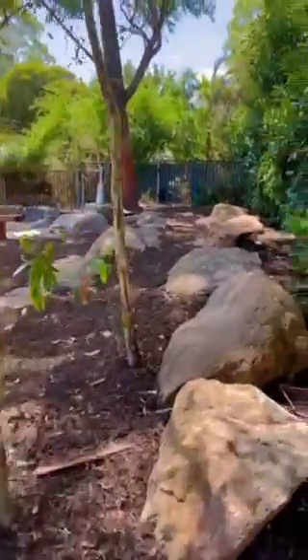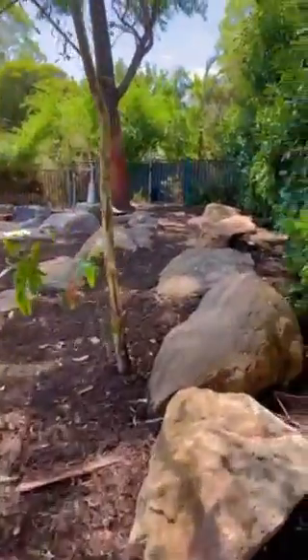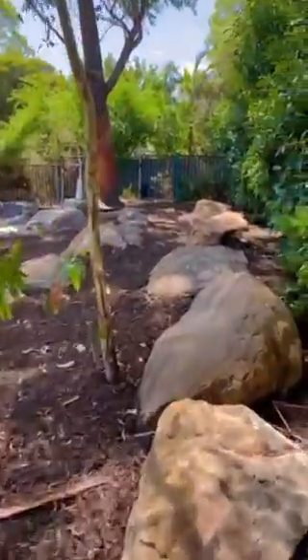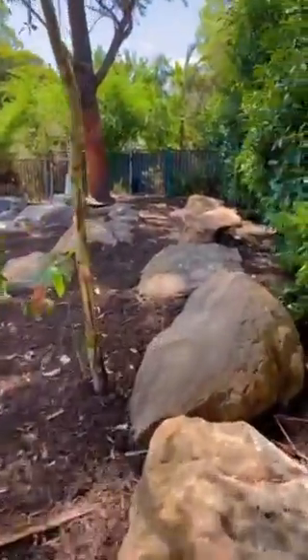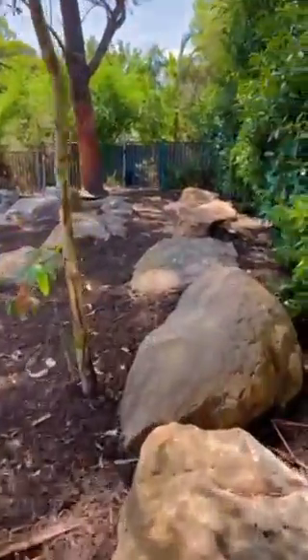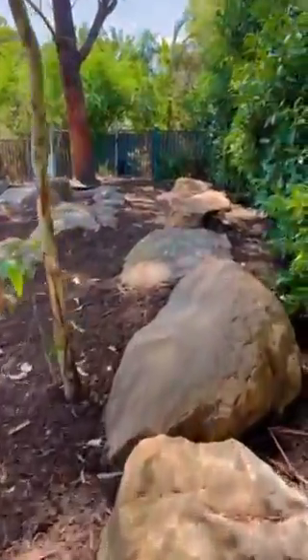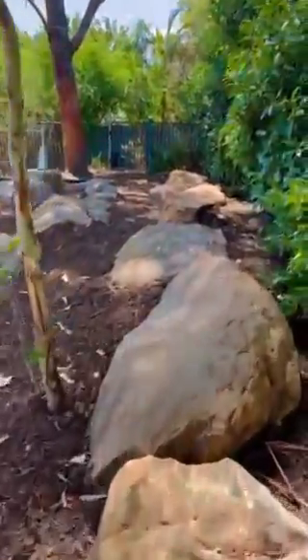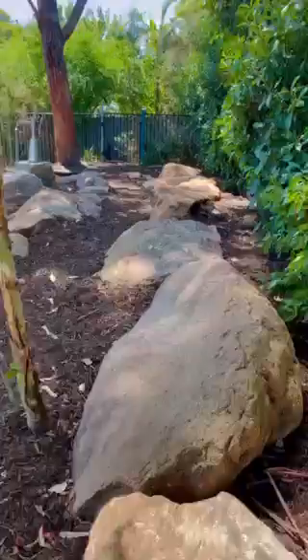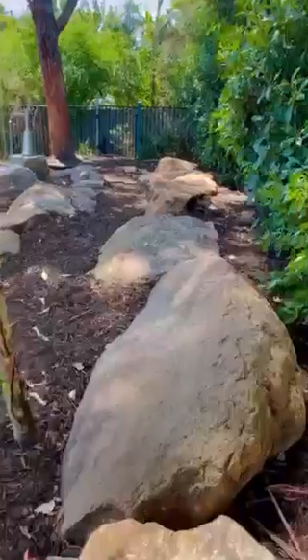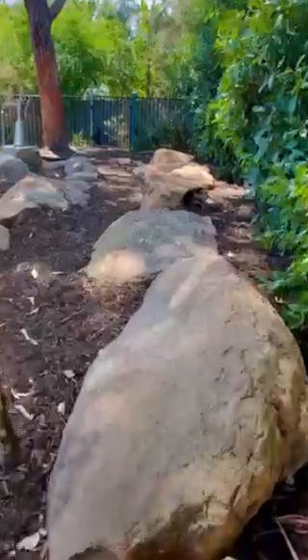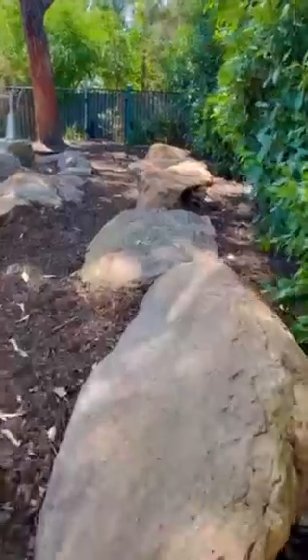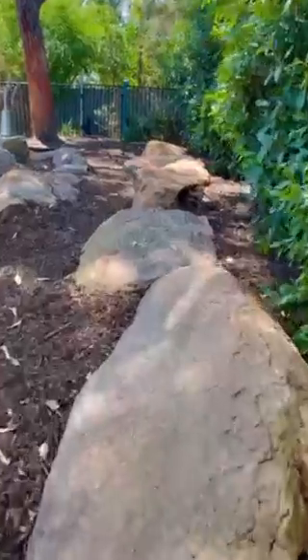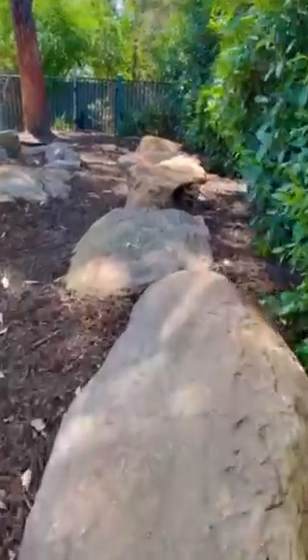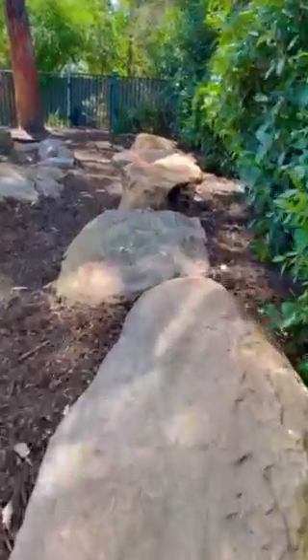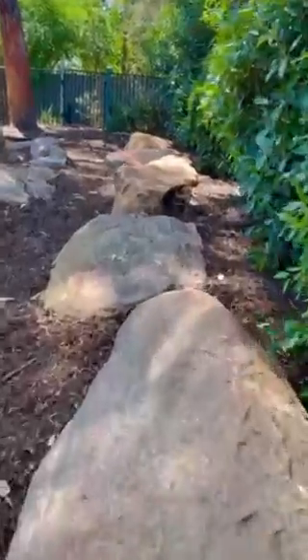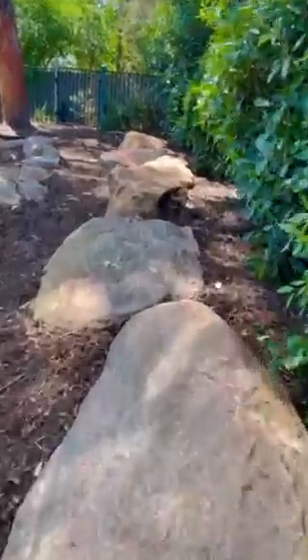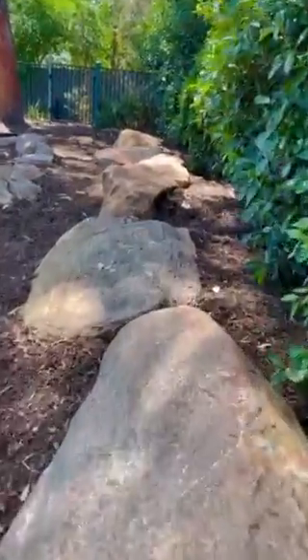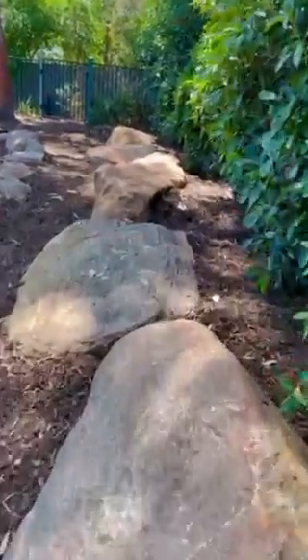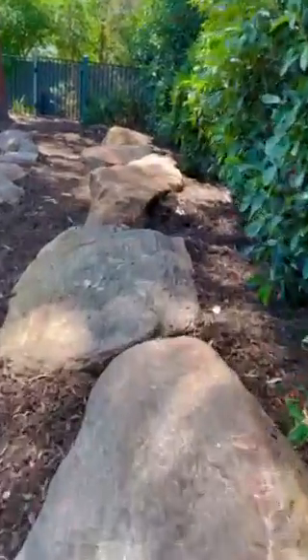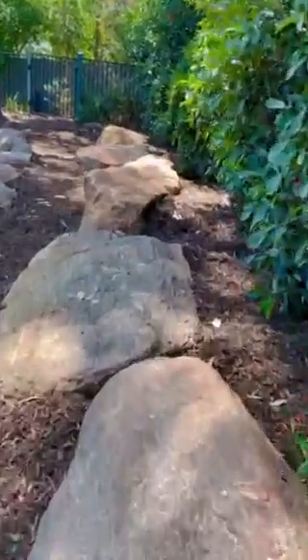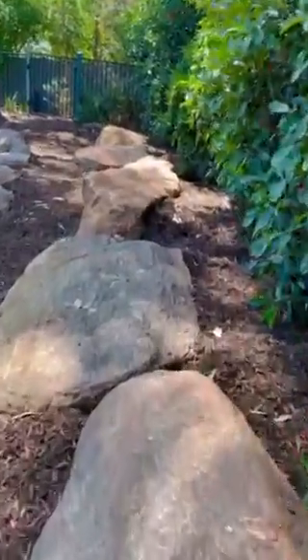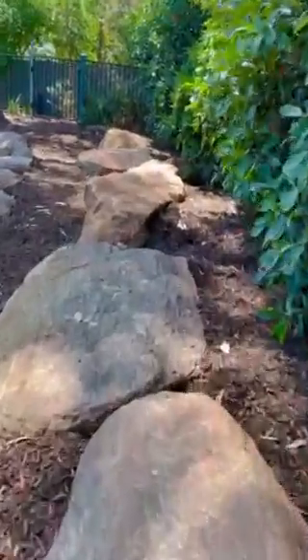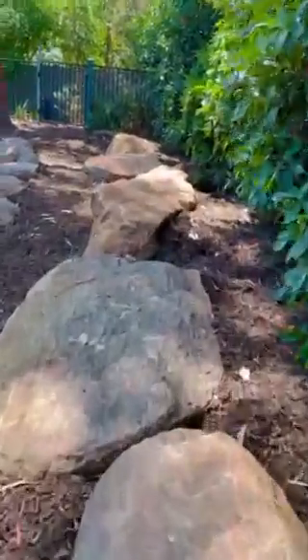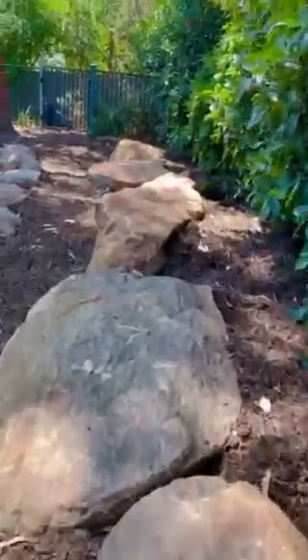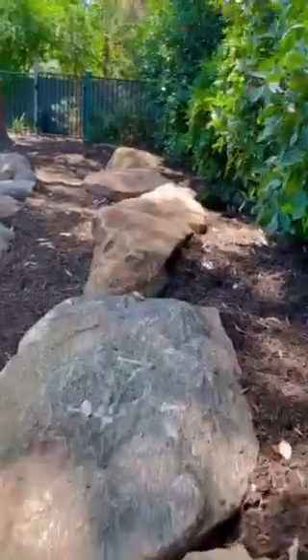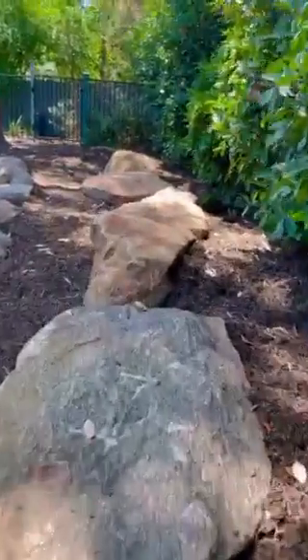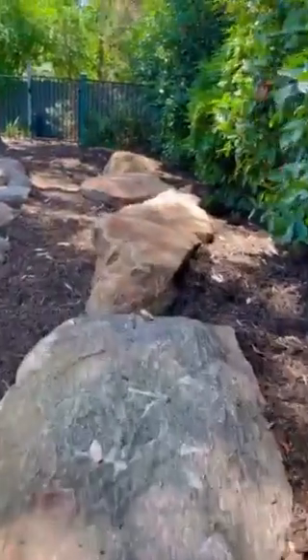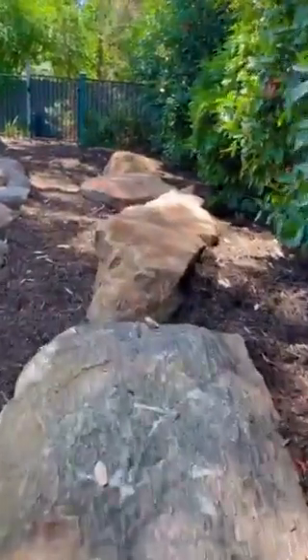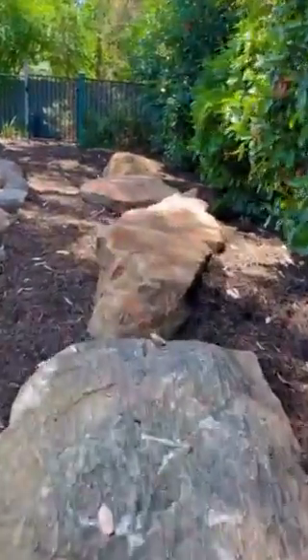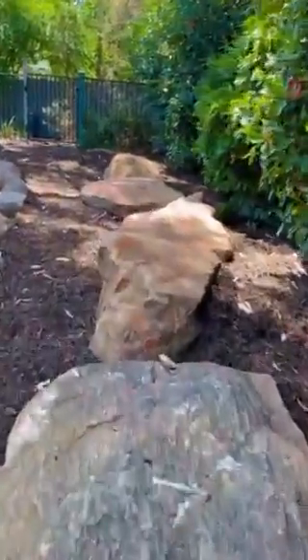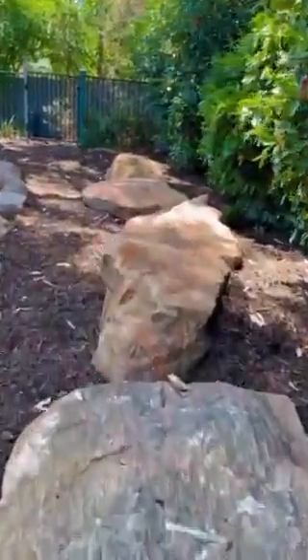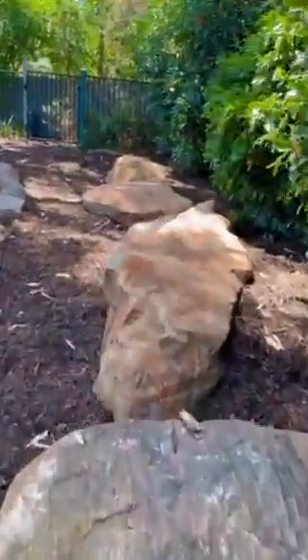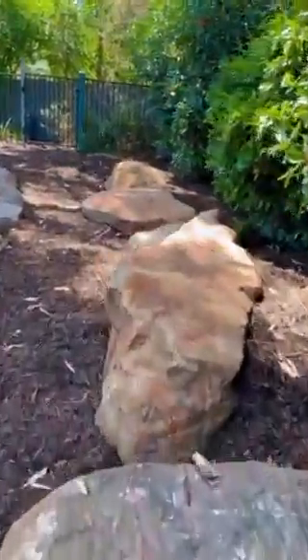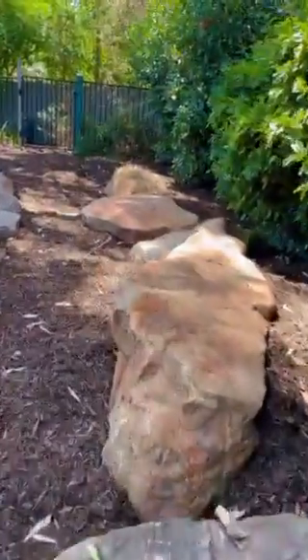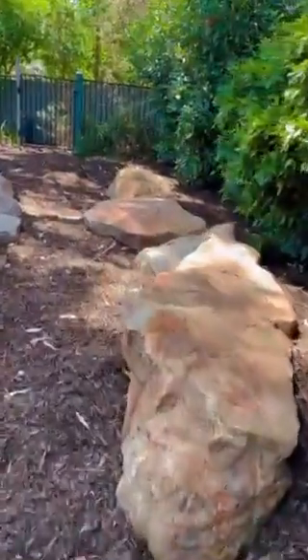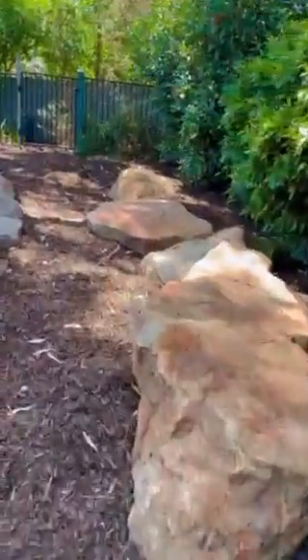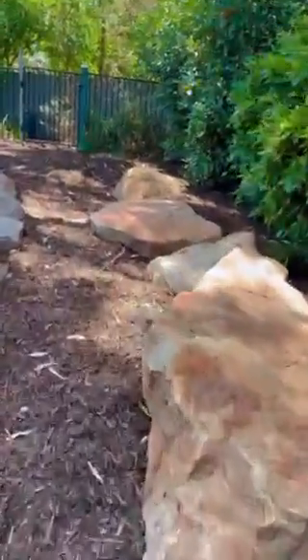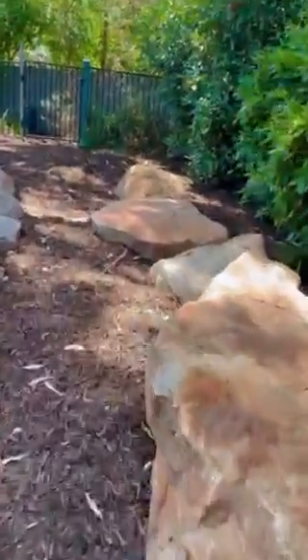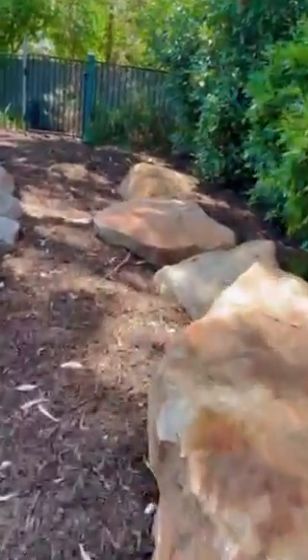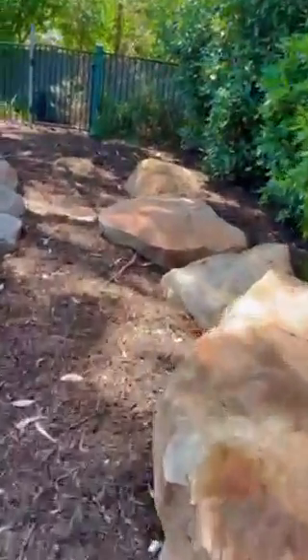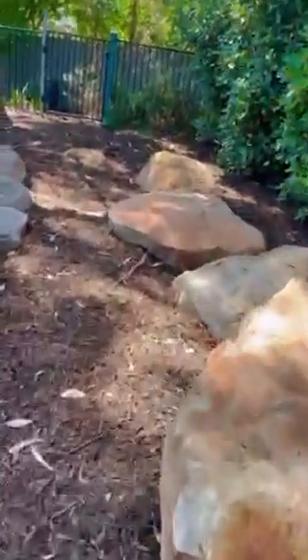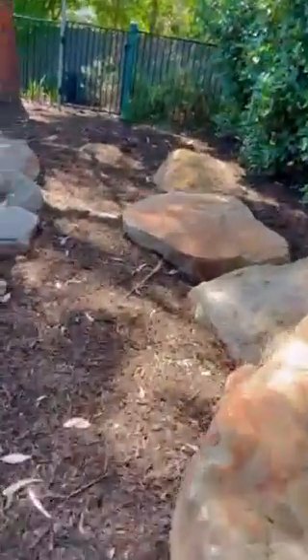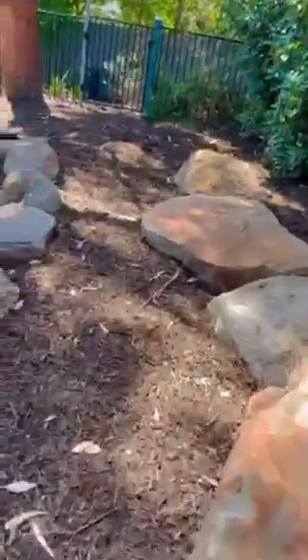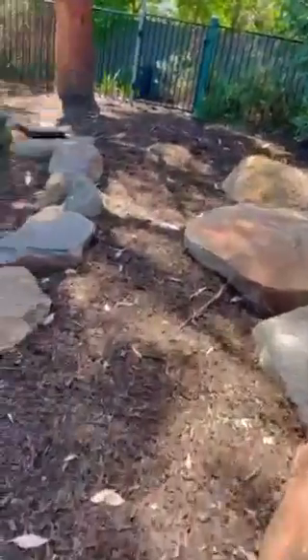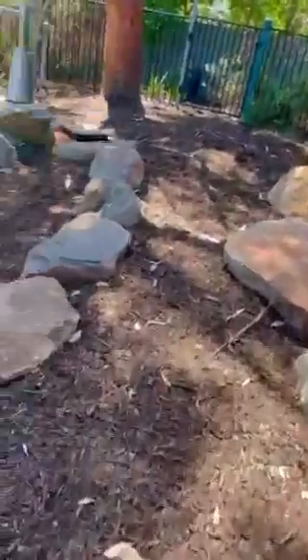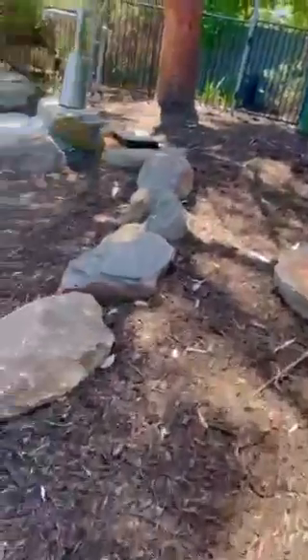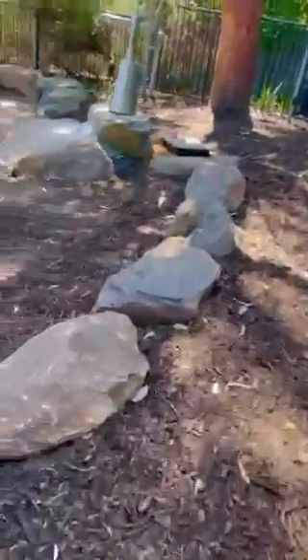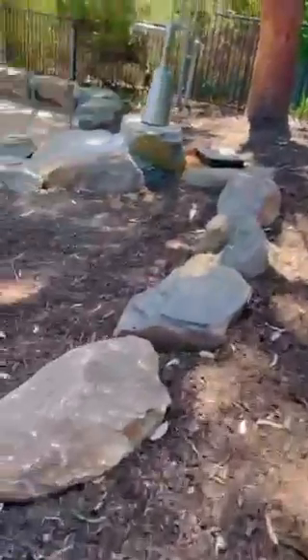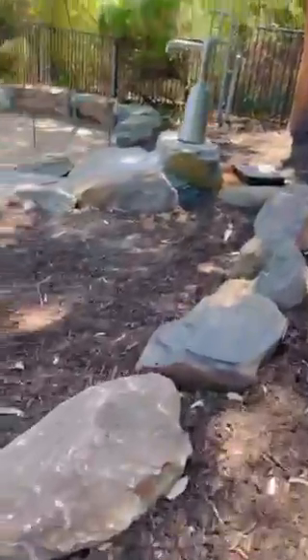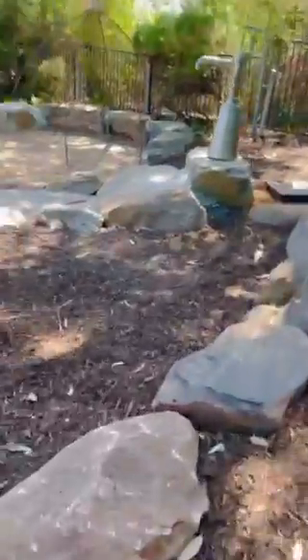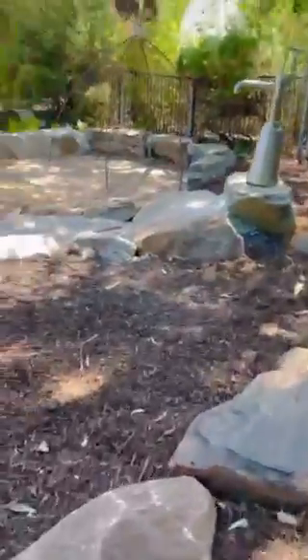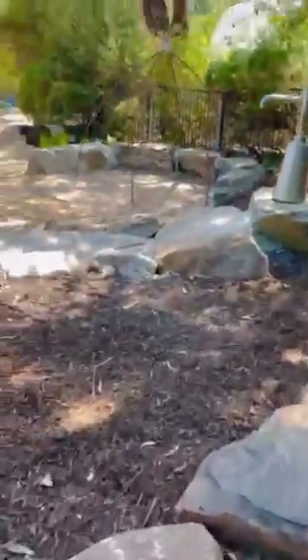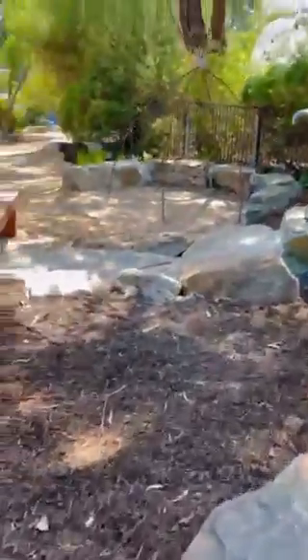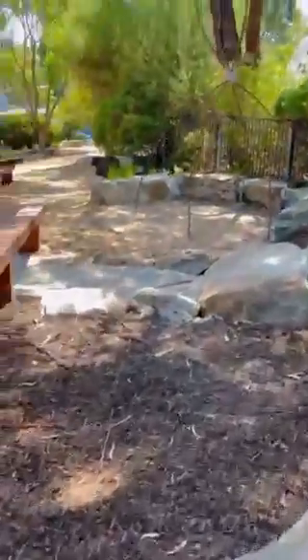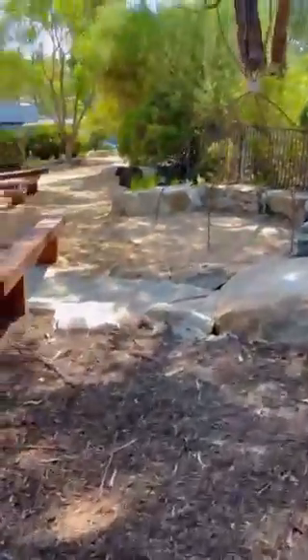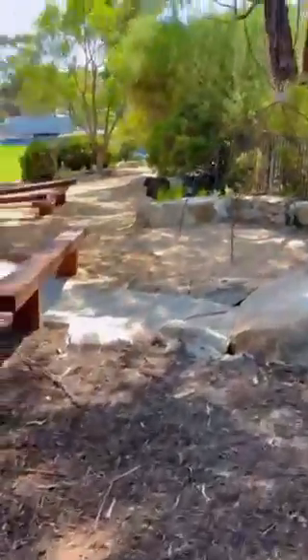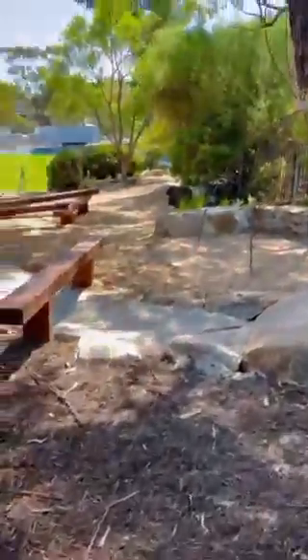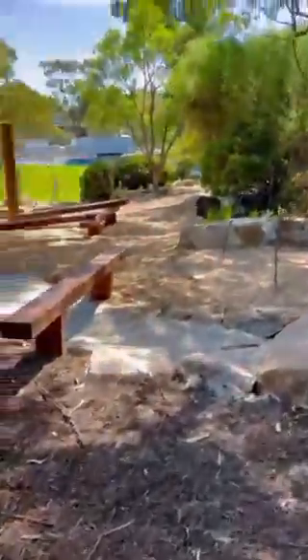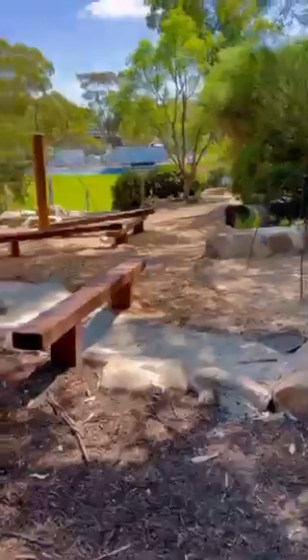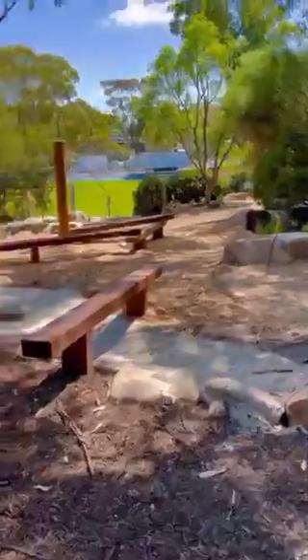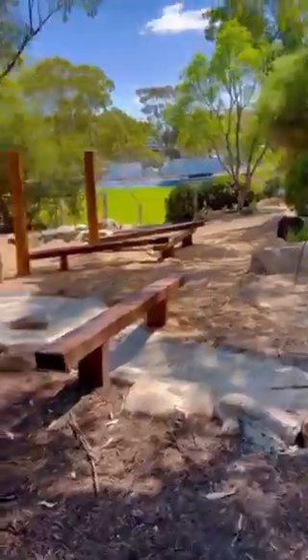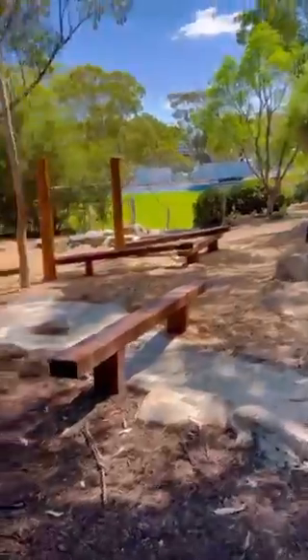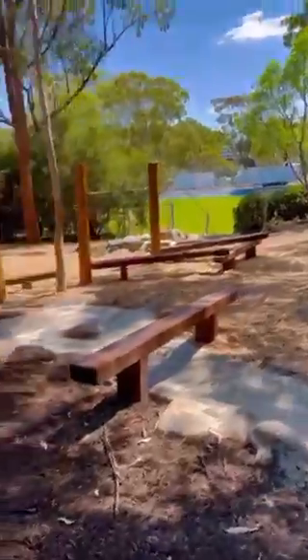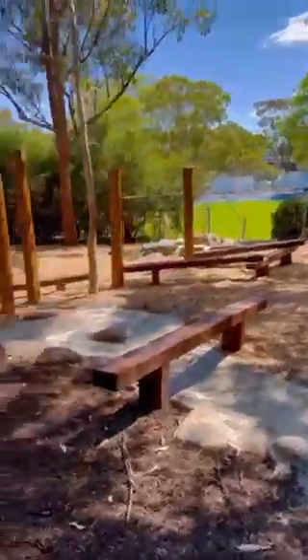Back along the back fence there are rocks of different heights to clamber over, or just sit on and have a bit of a chilled out moment.